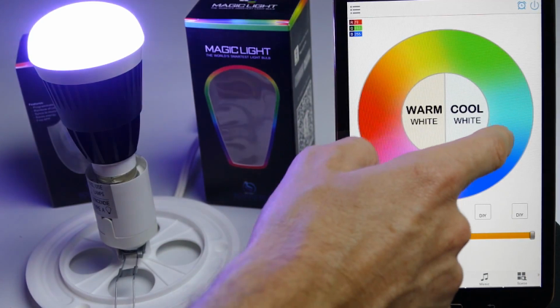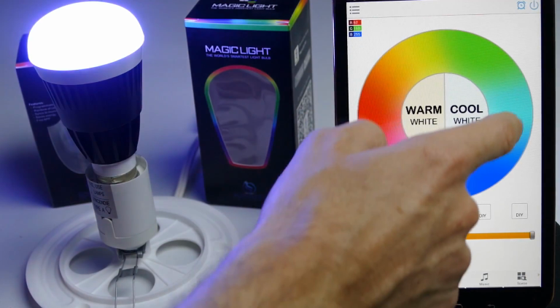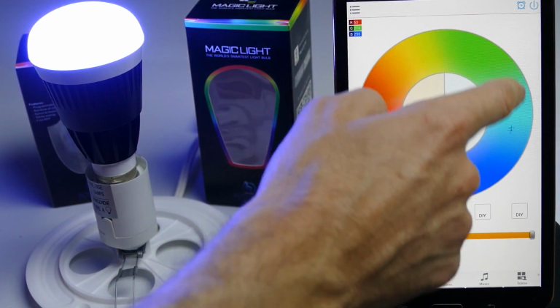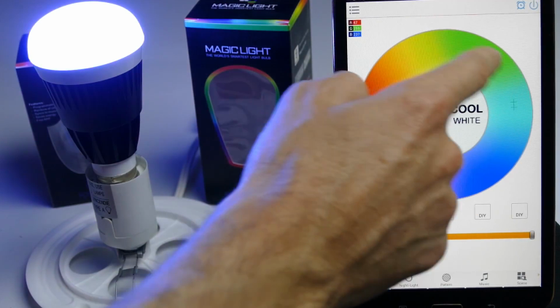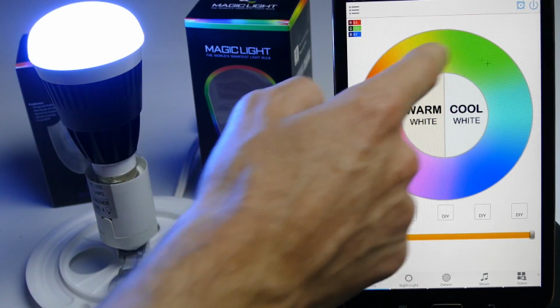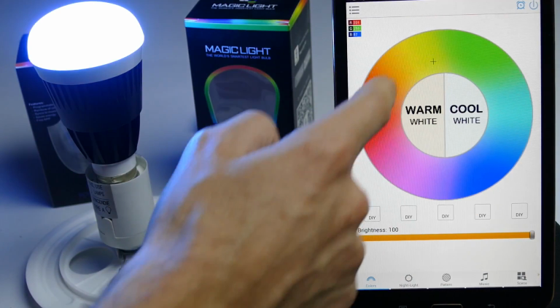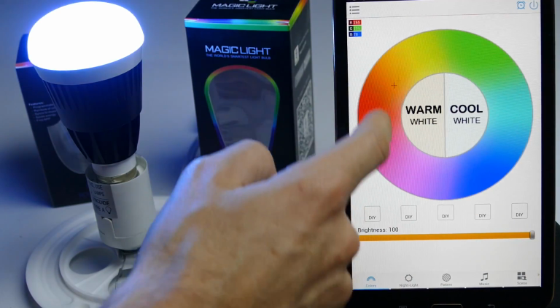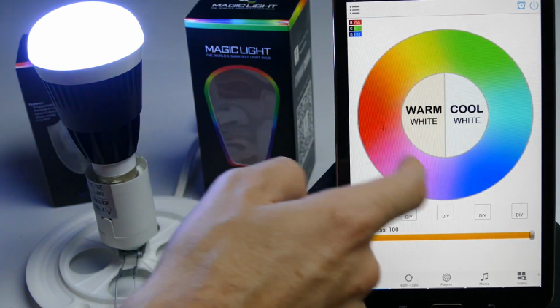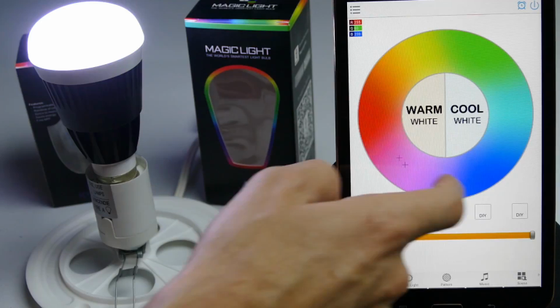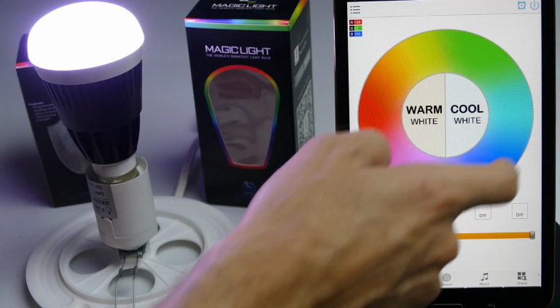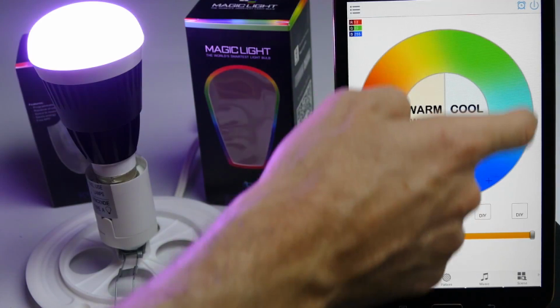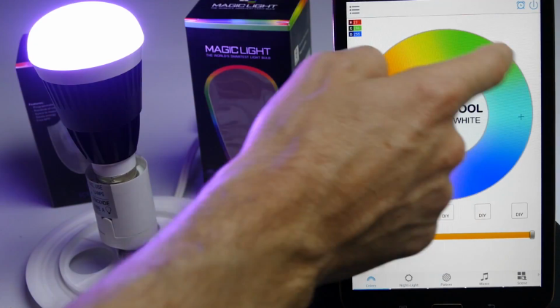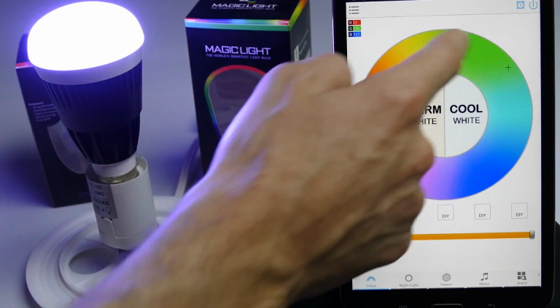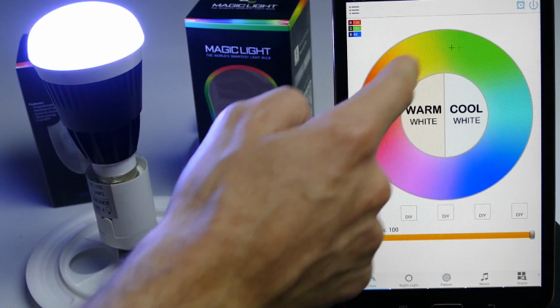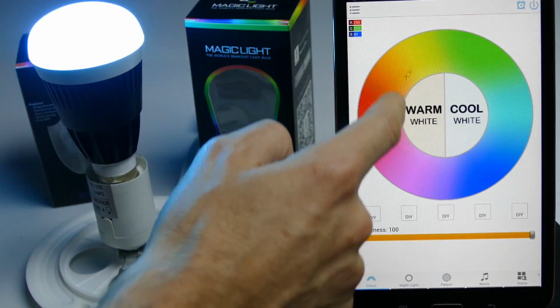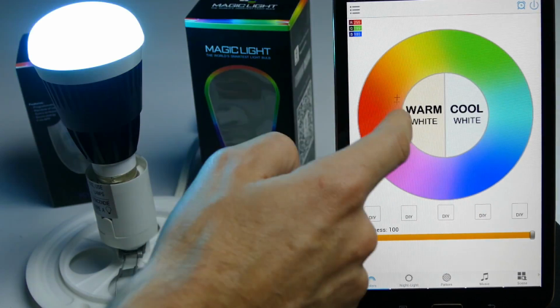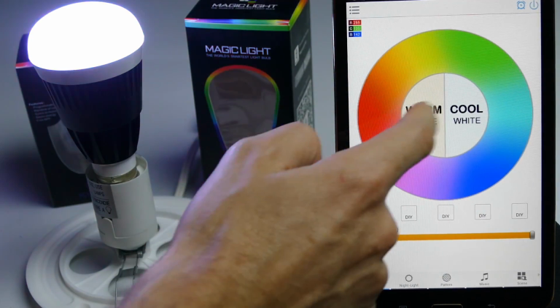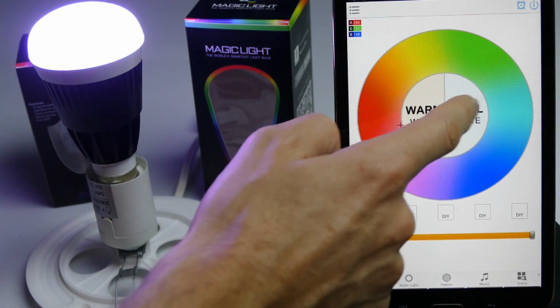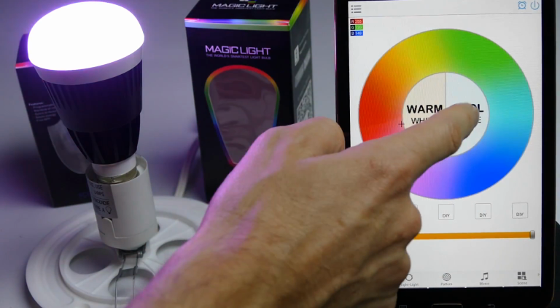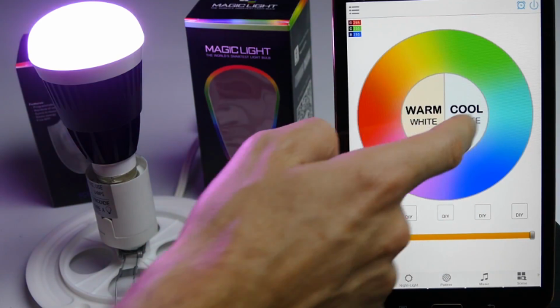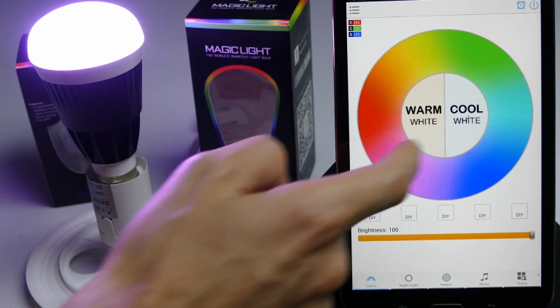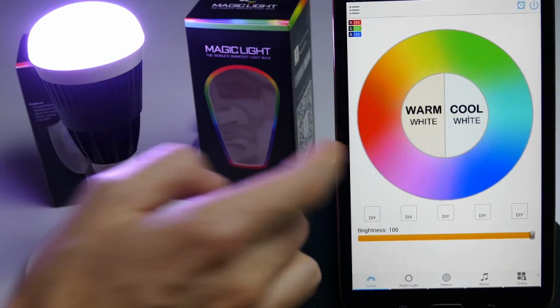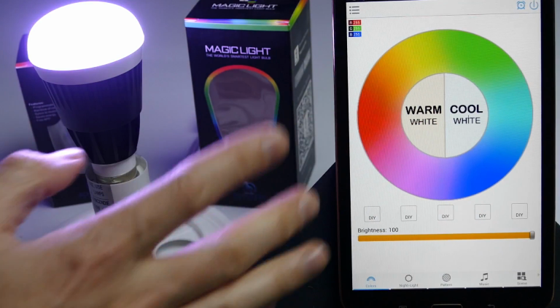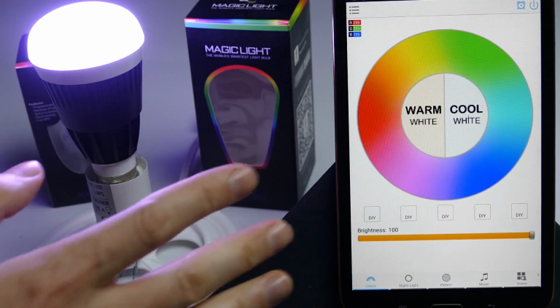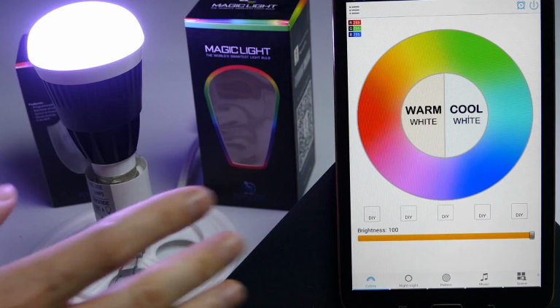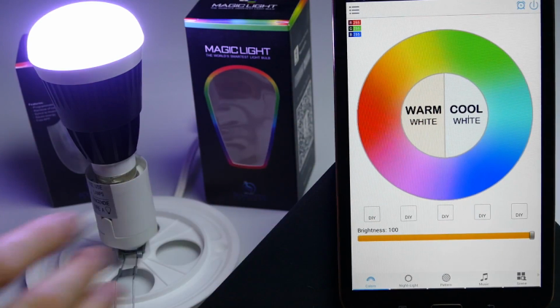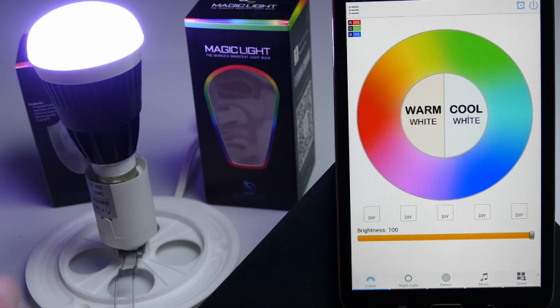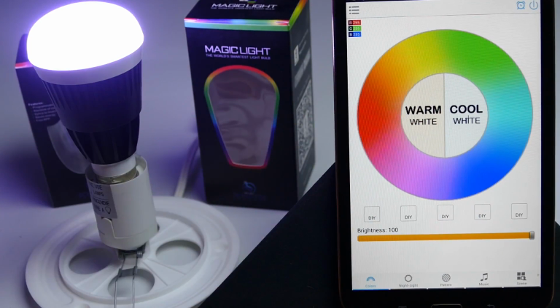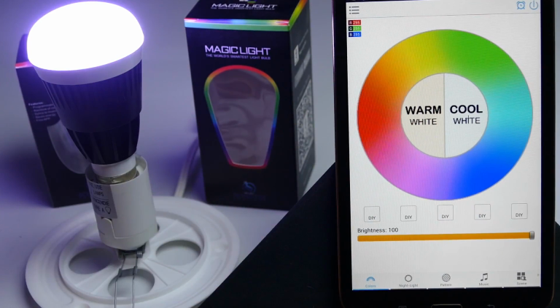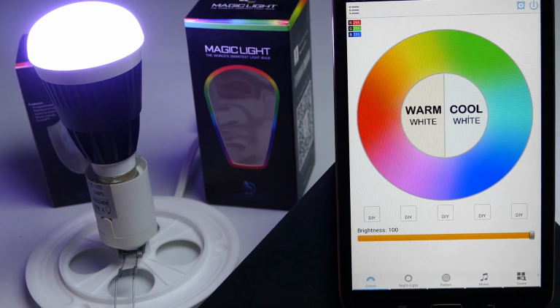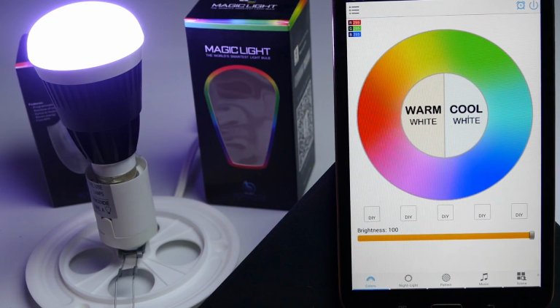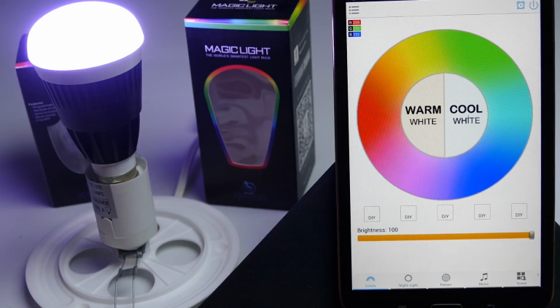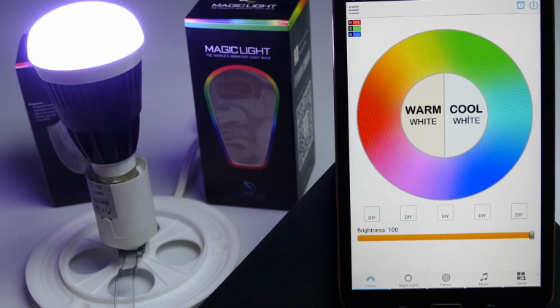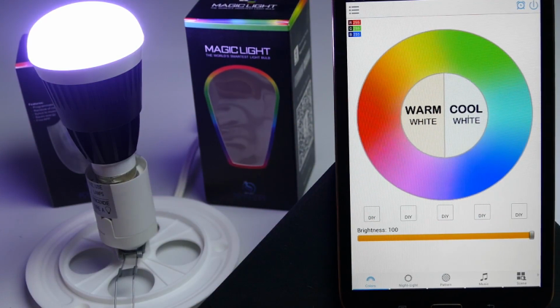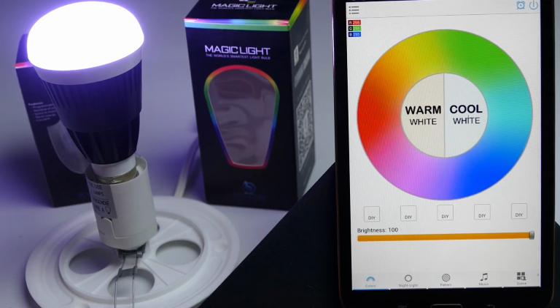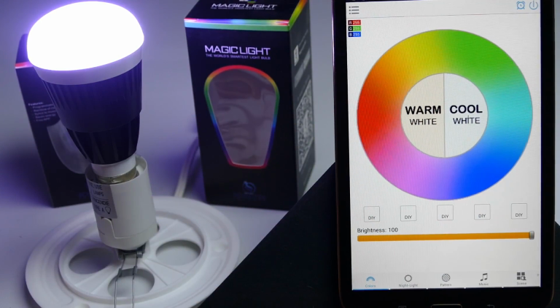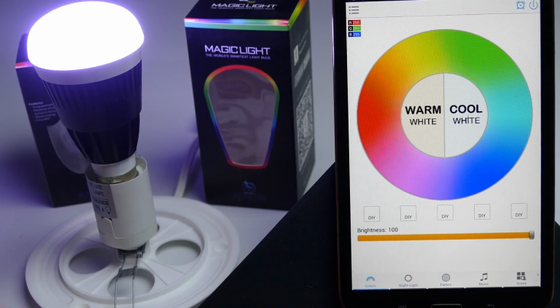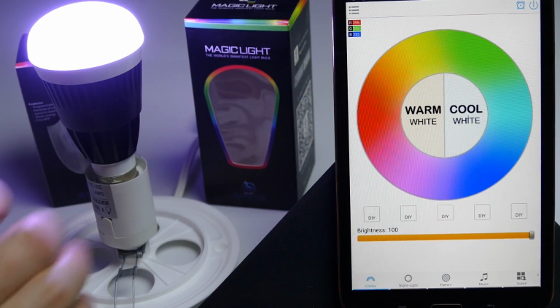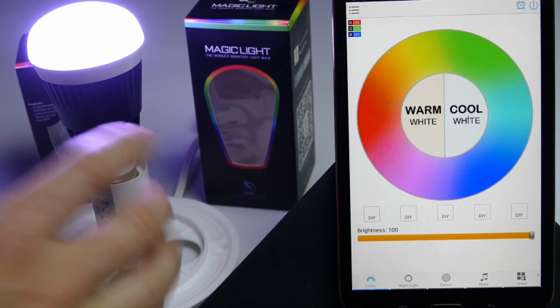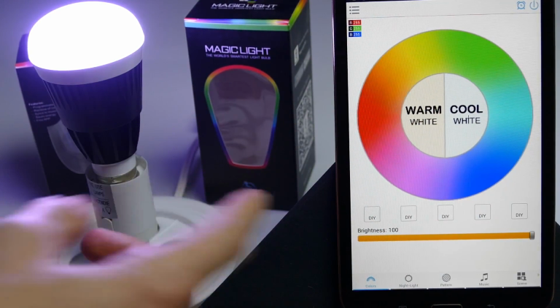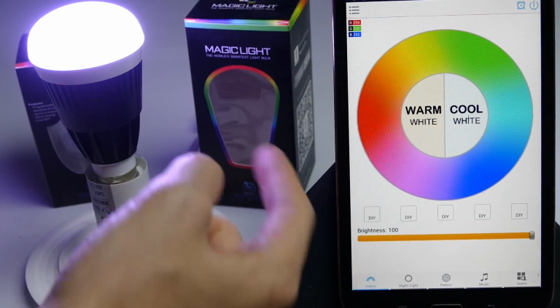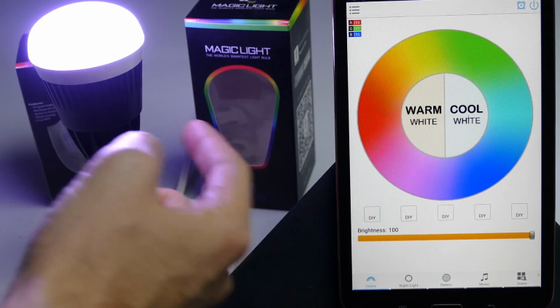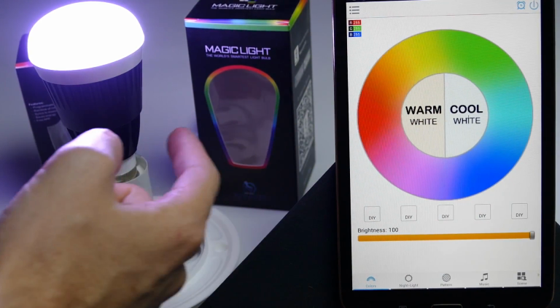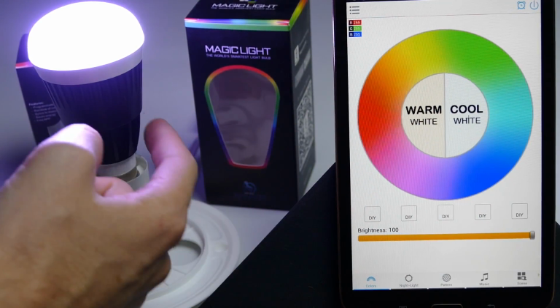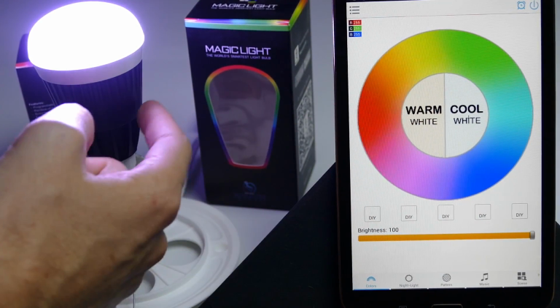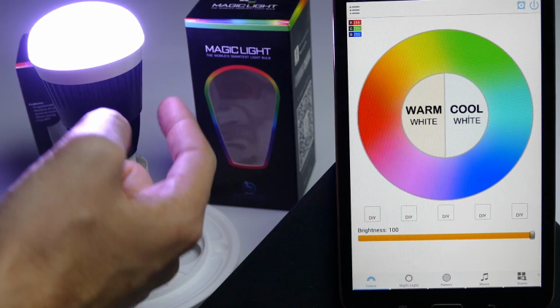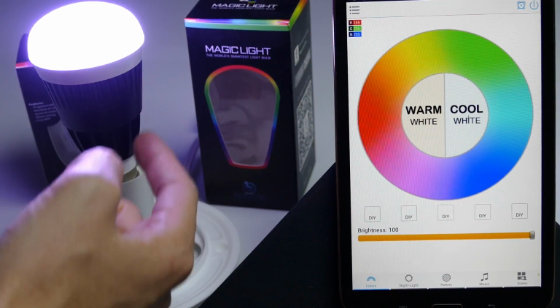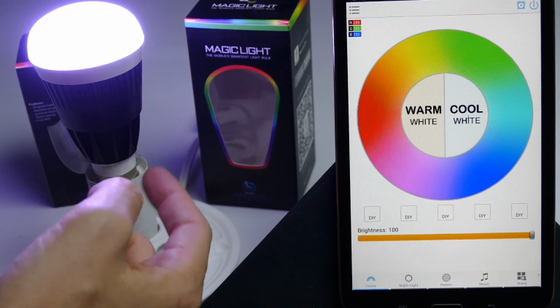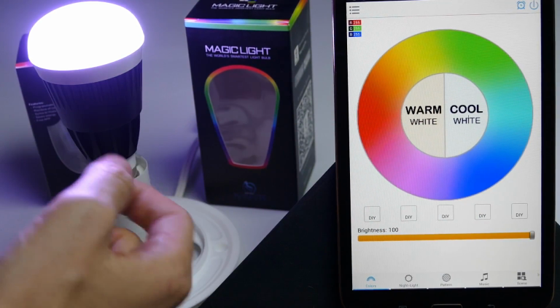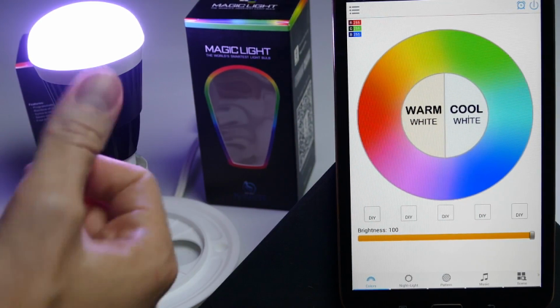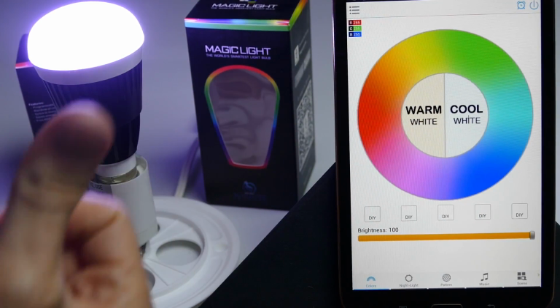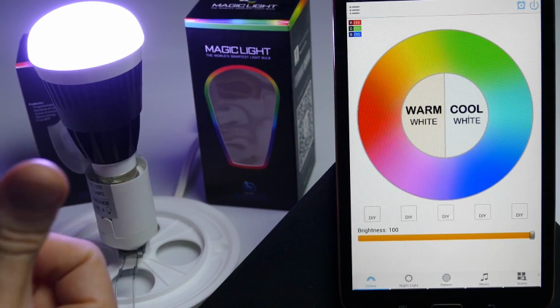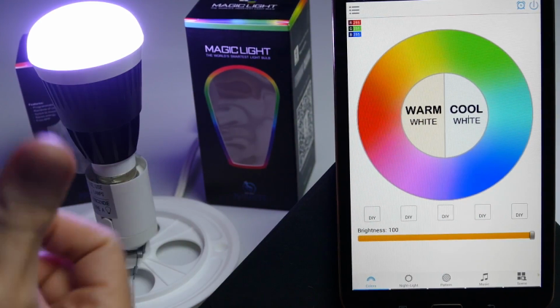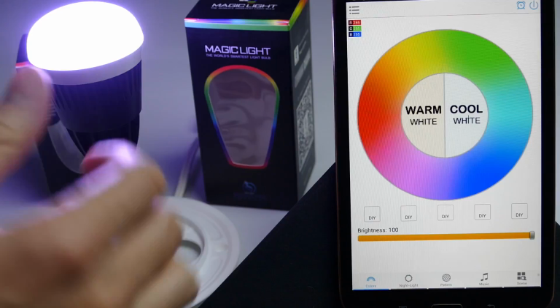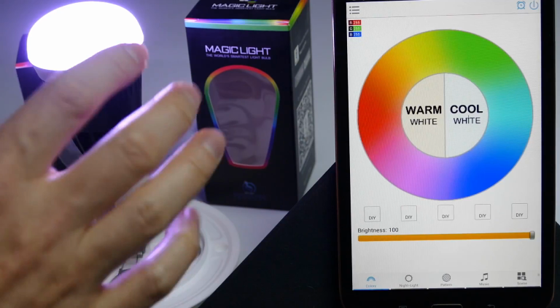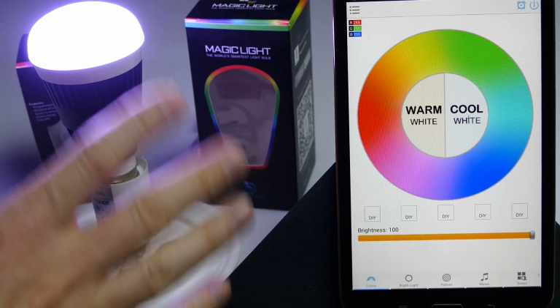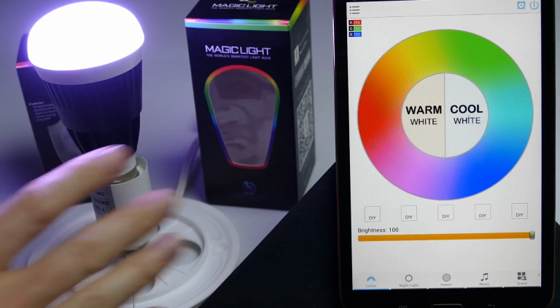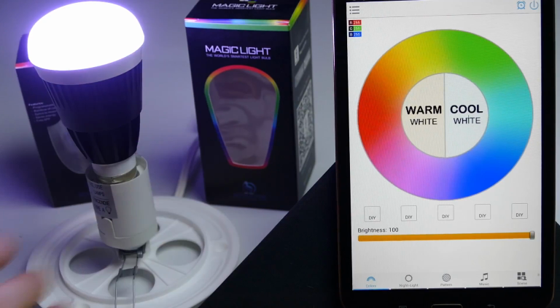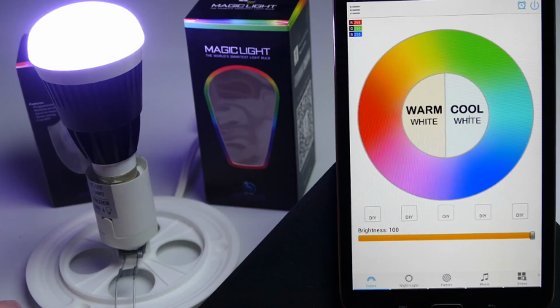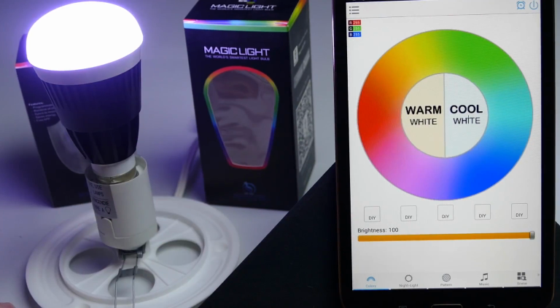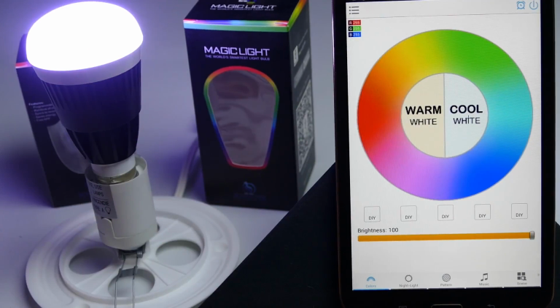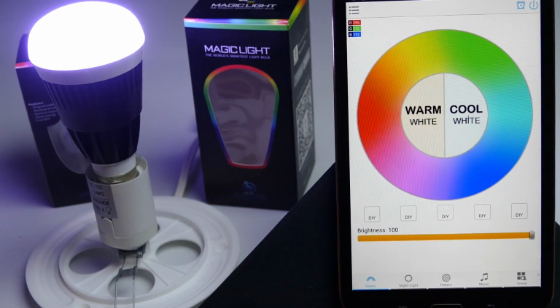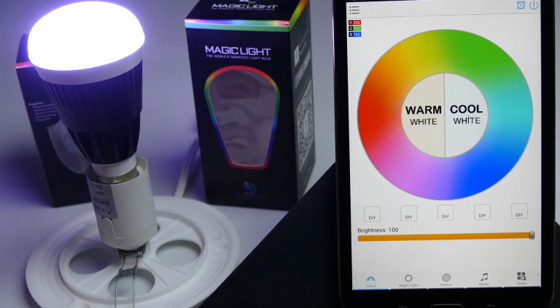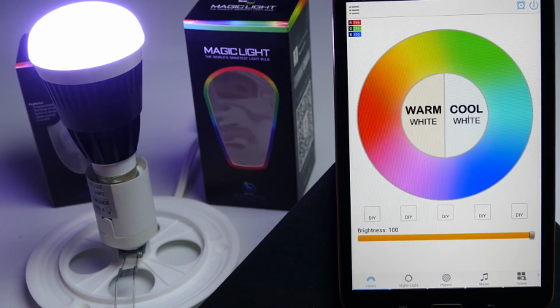You can change the color. But what I recommend doing is setting up the bulb to talk to the router, and I'm going to show you how to do that.